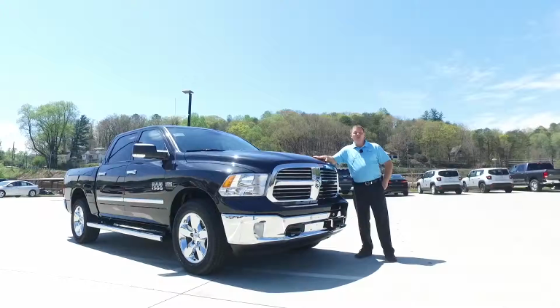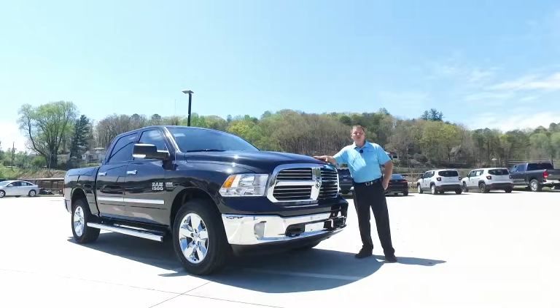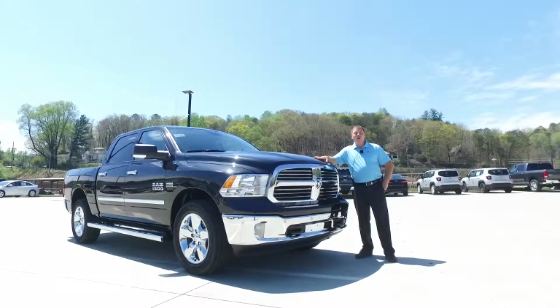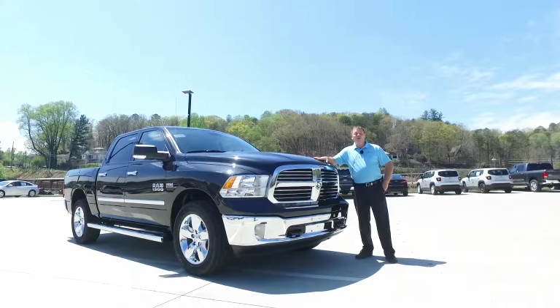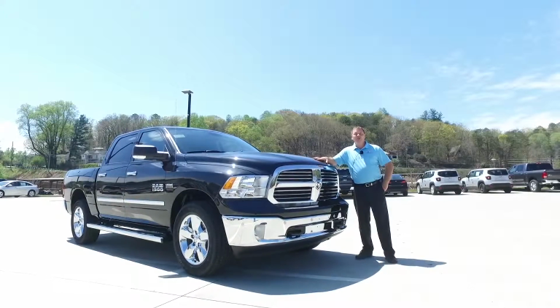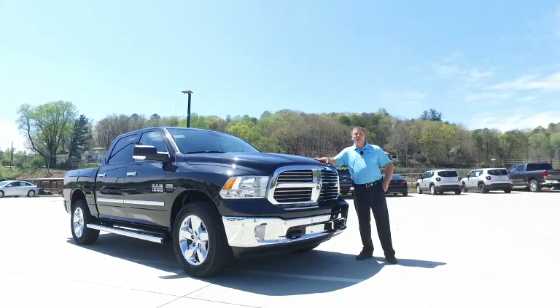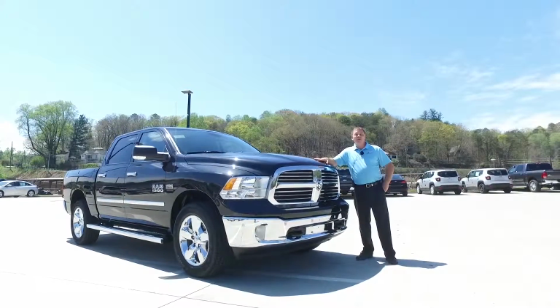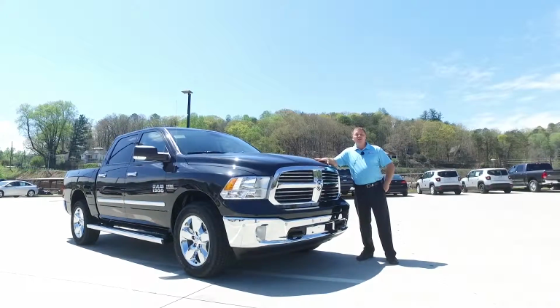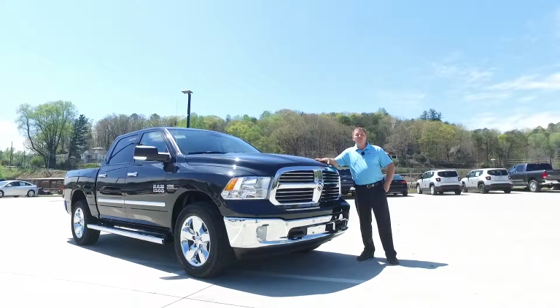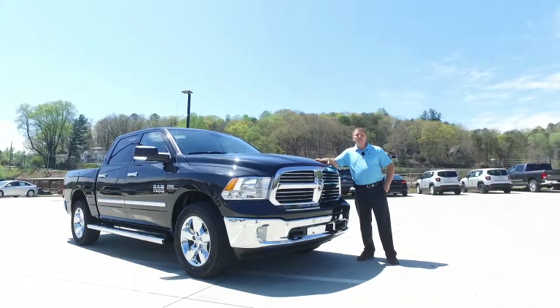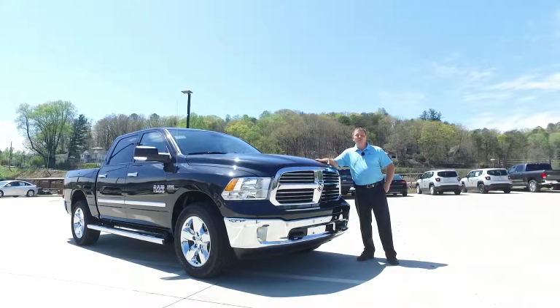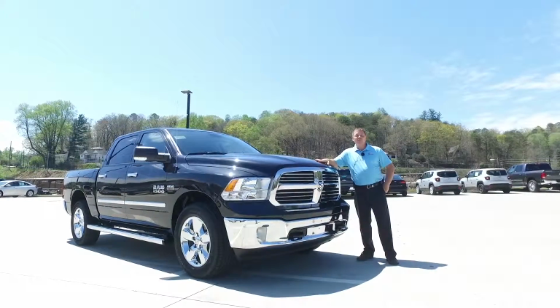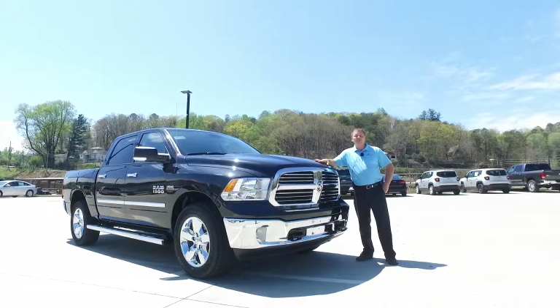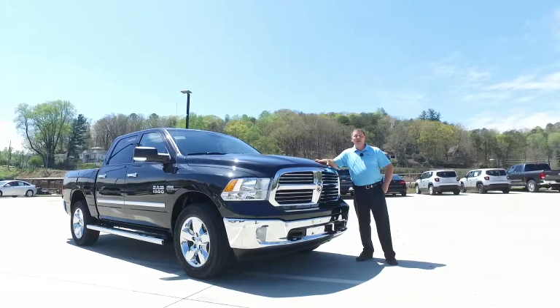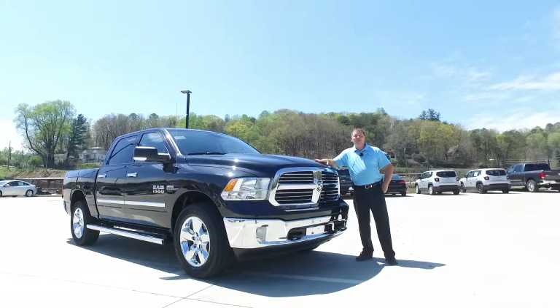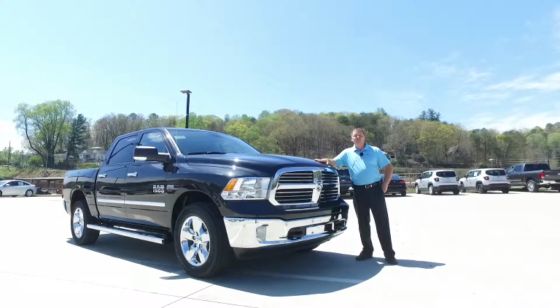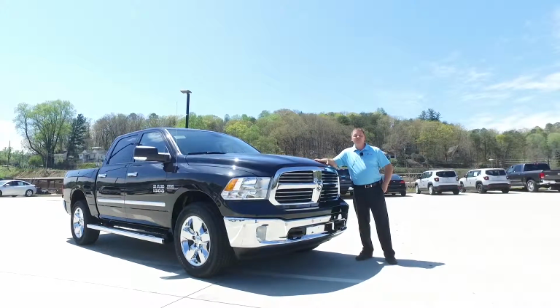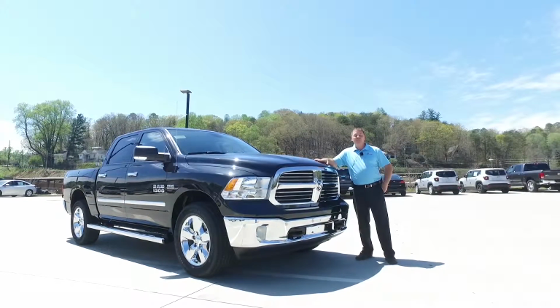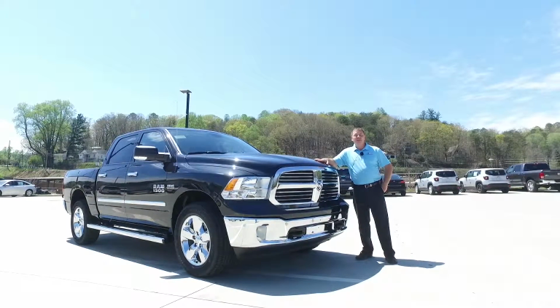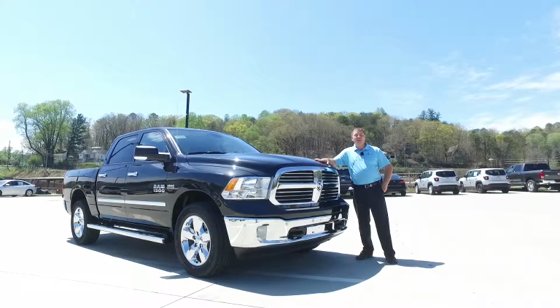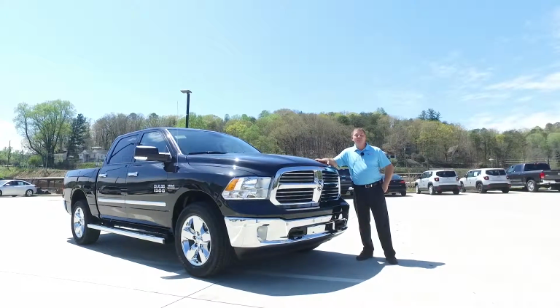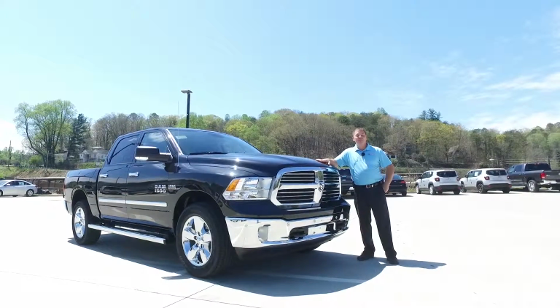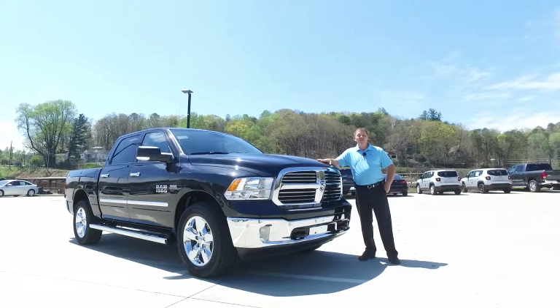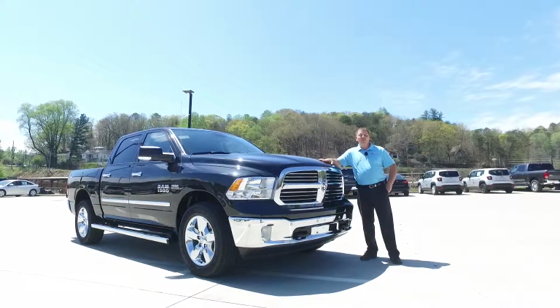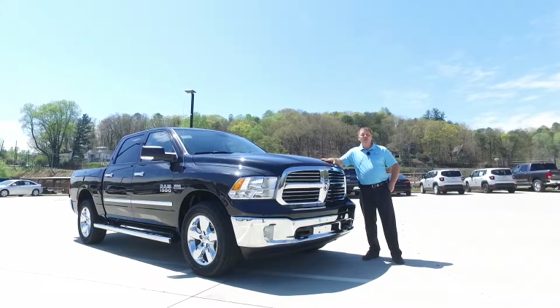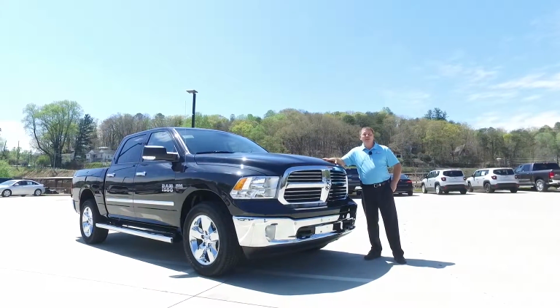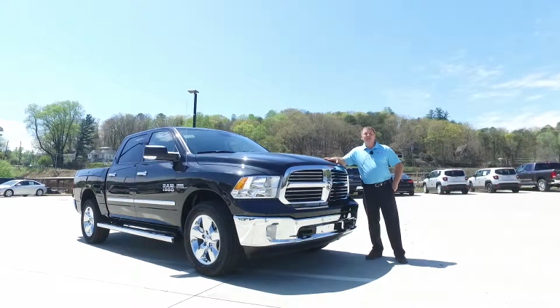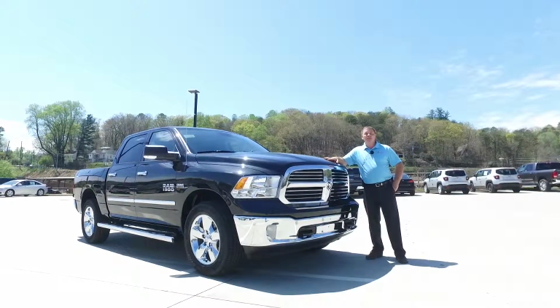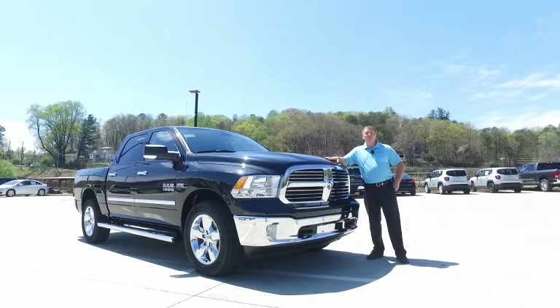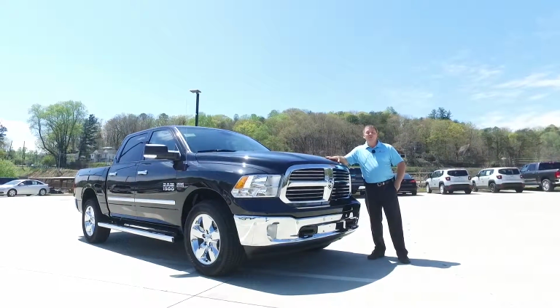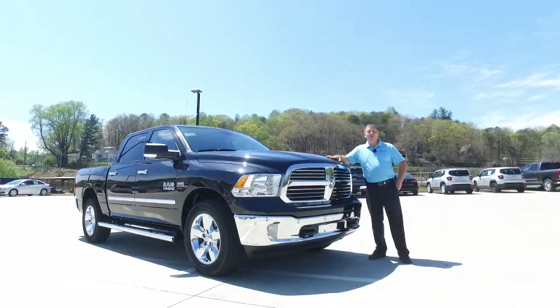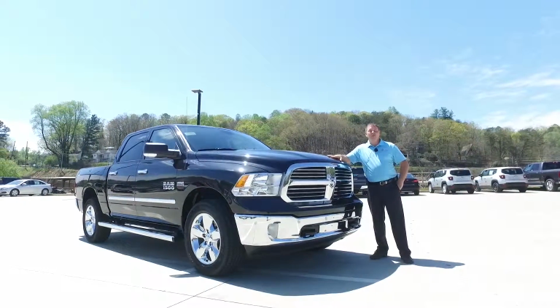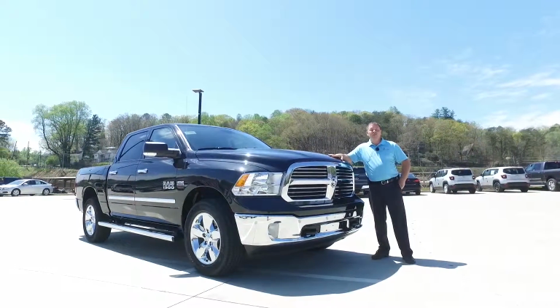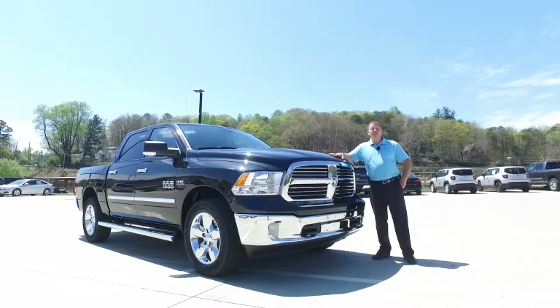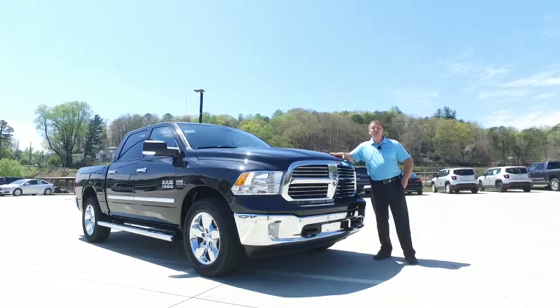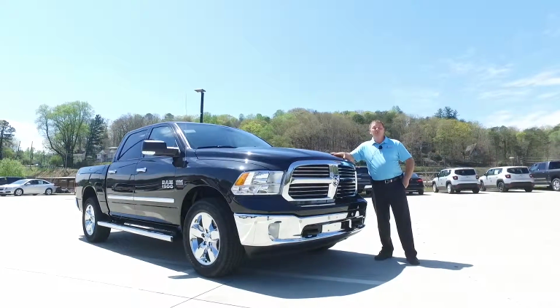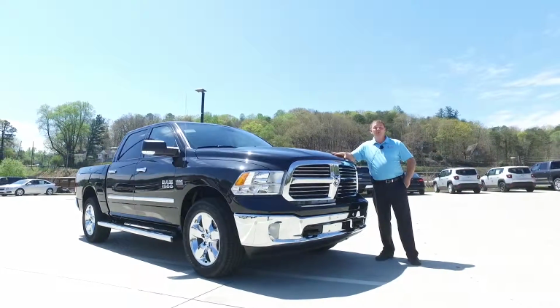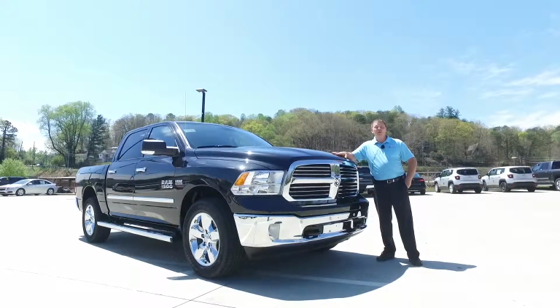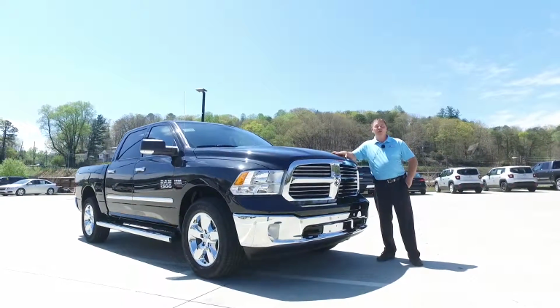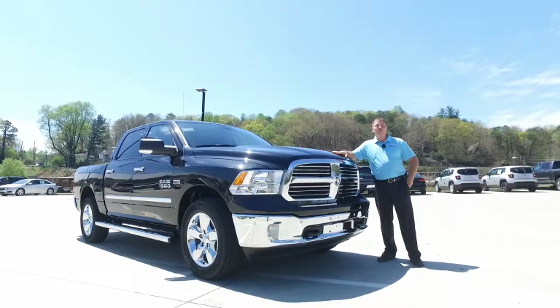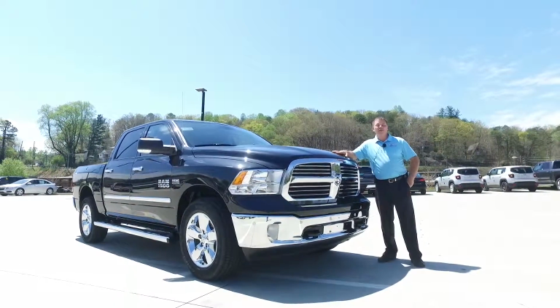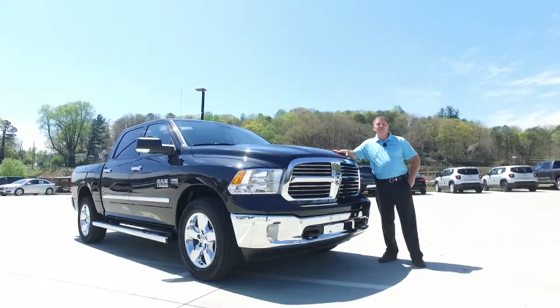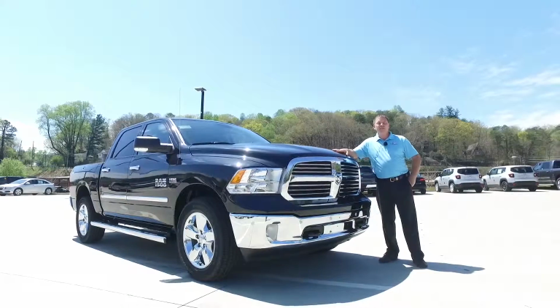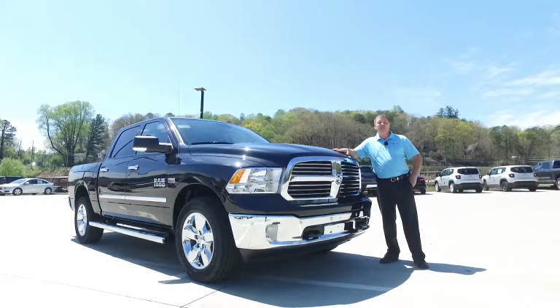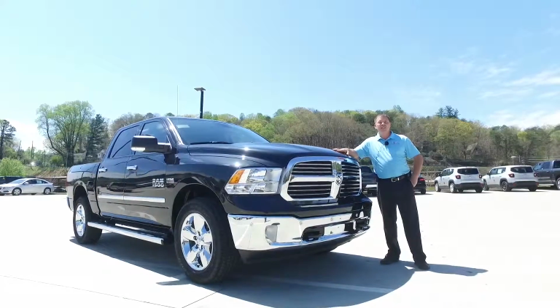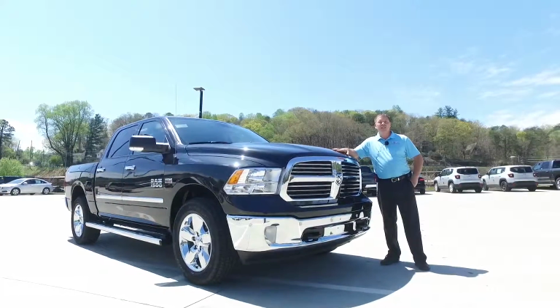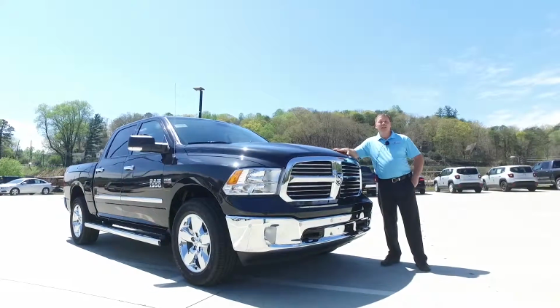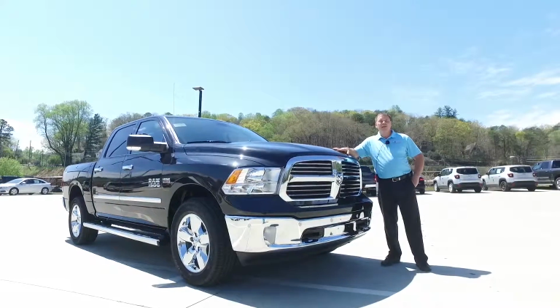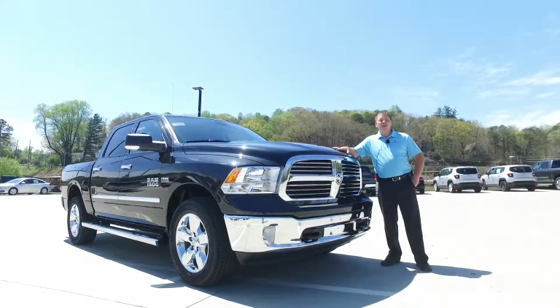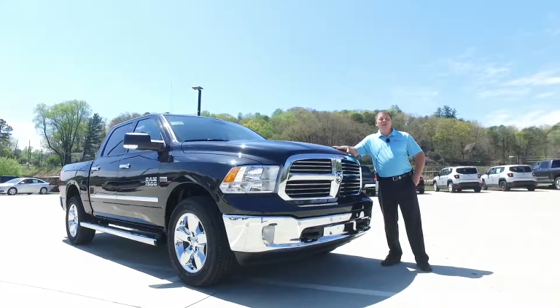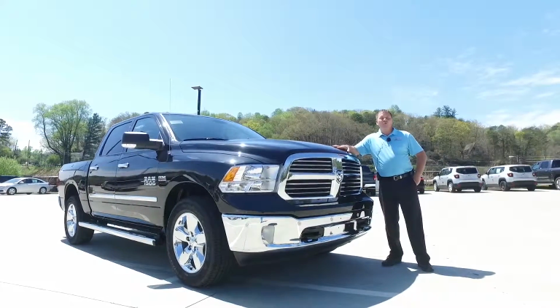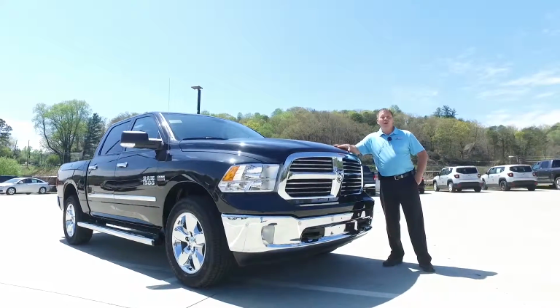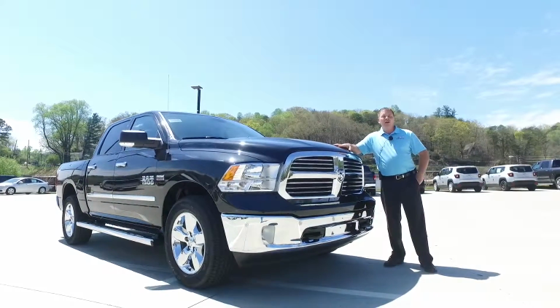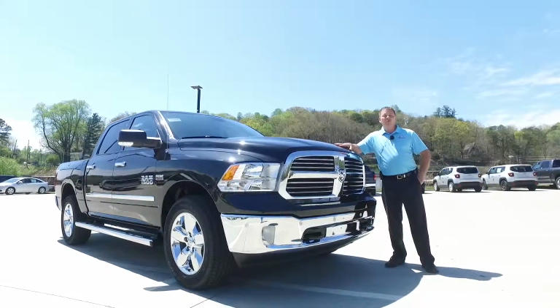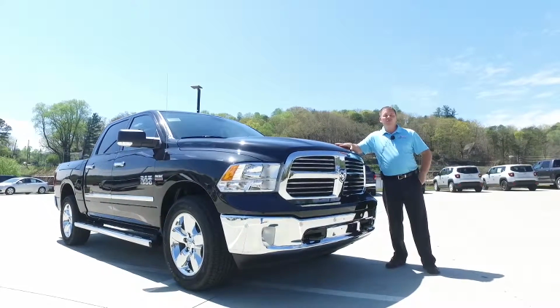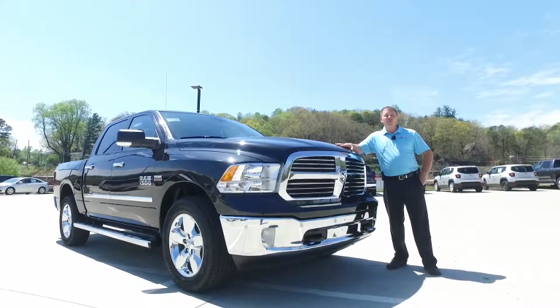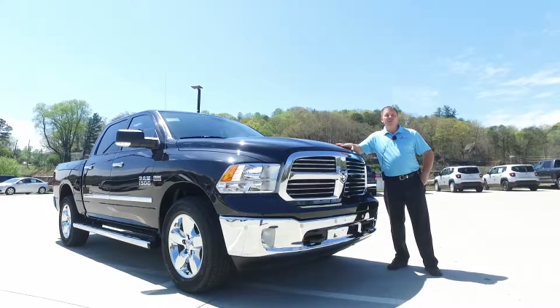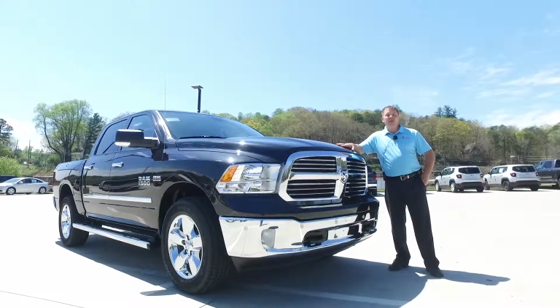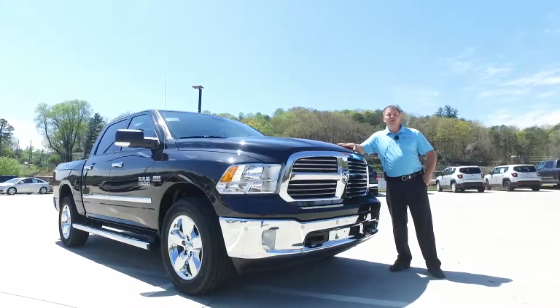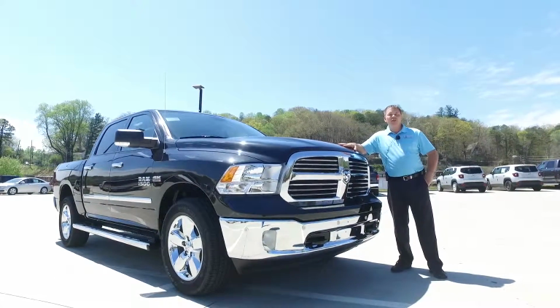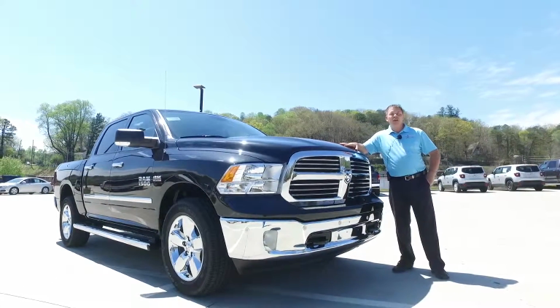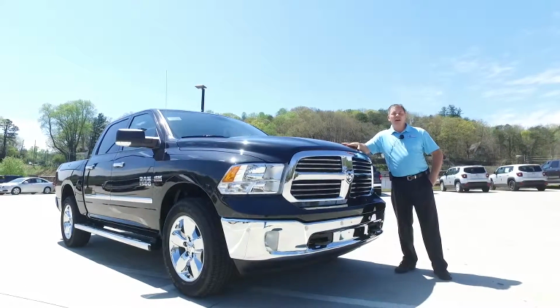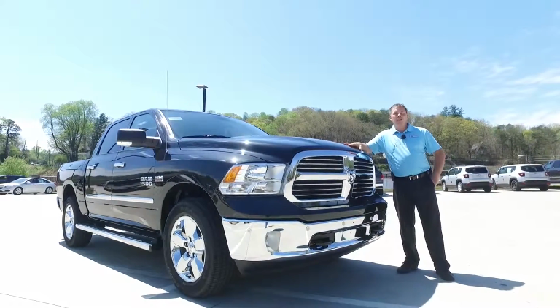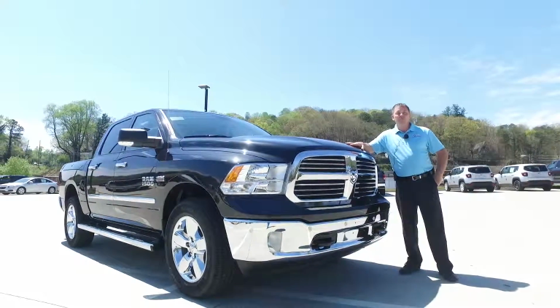Welcome to Duval Automotive. My name is Stacy Fountain. I want to take this opportunity to discuss with you the 2016 Ram 1500 lineup.